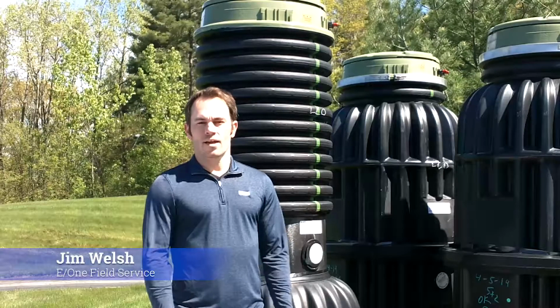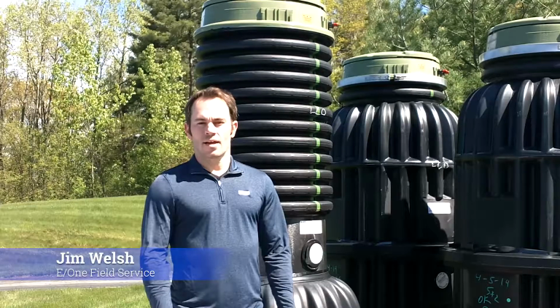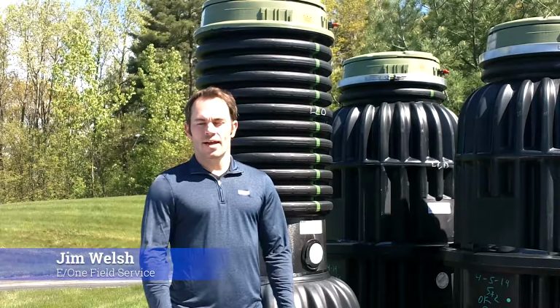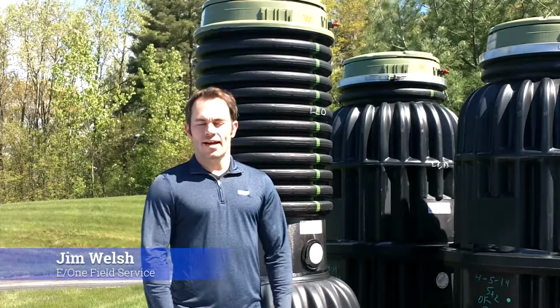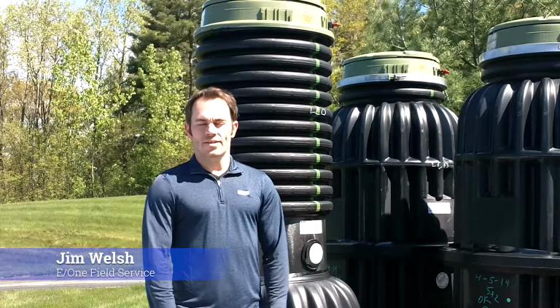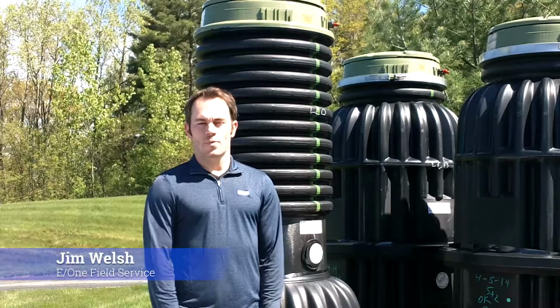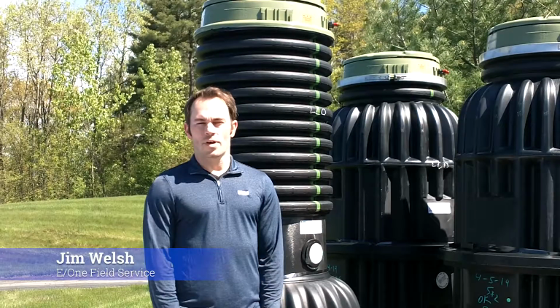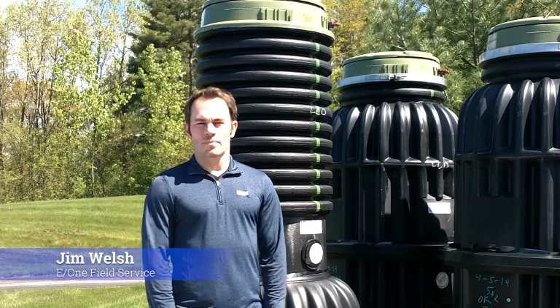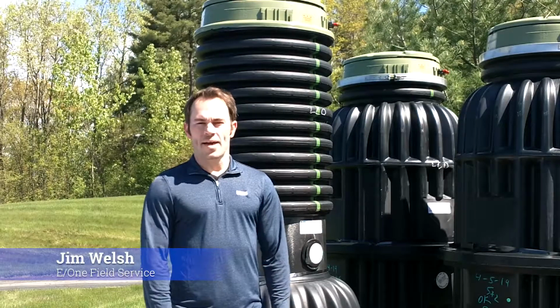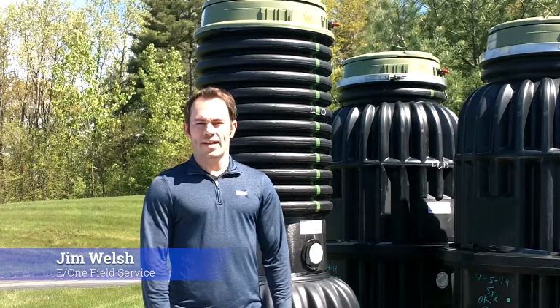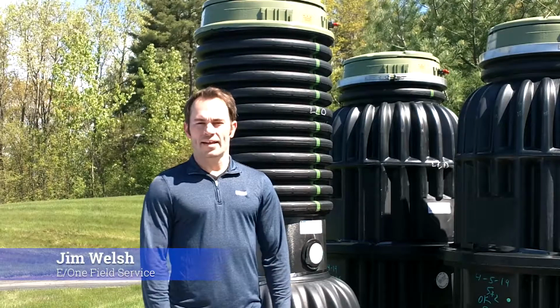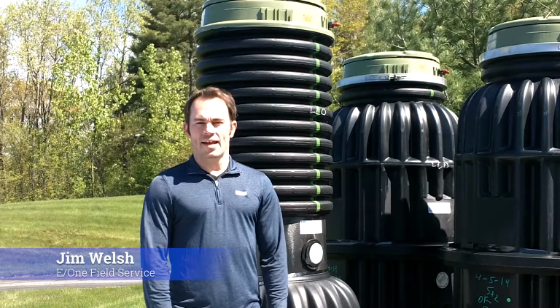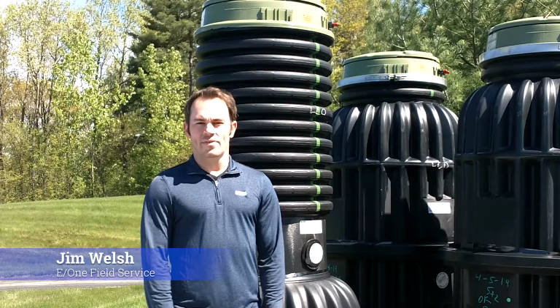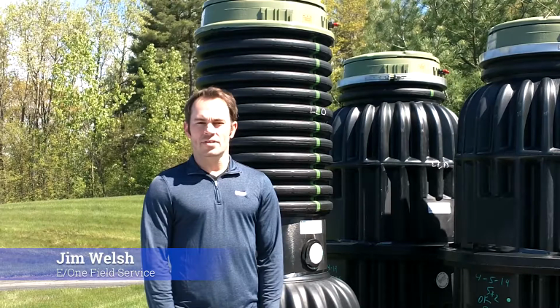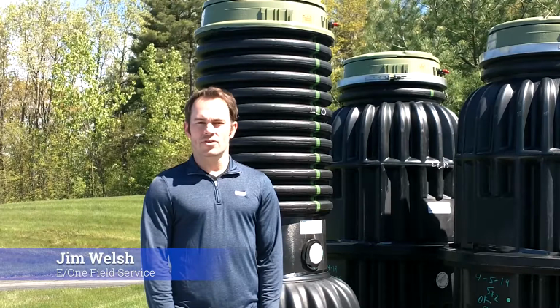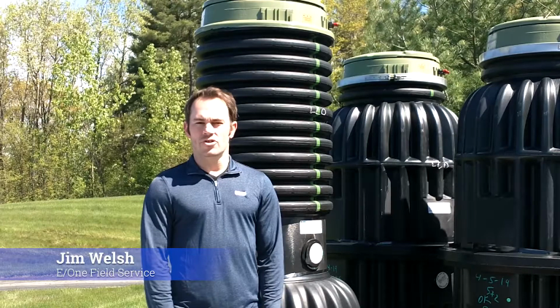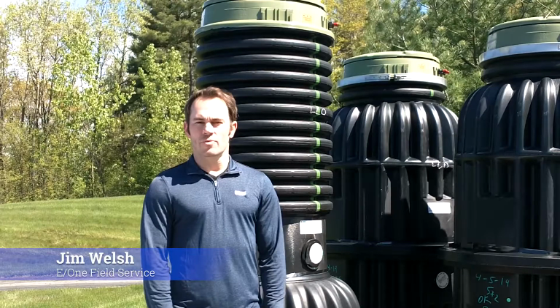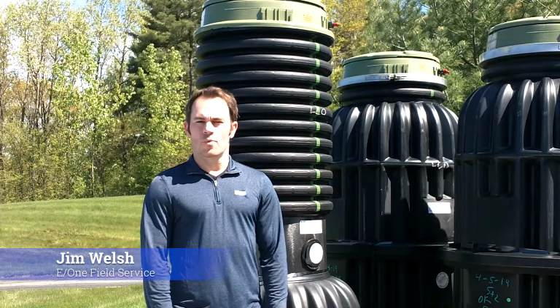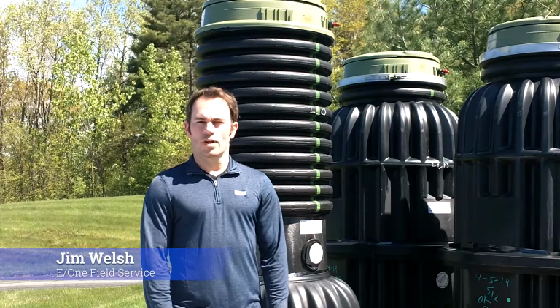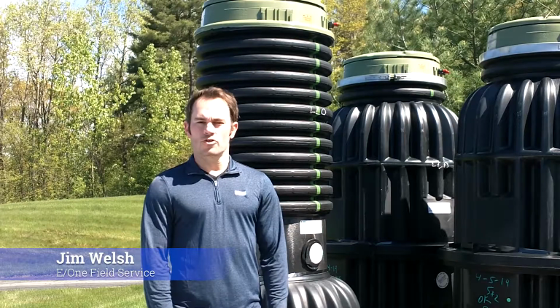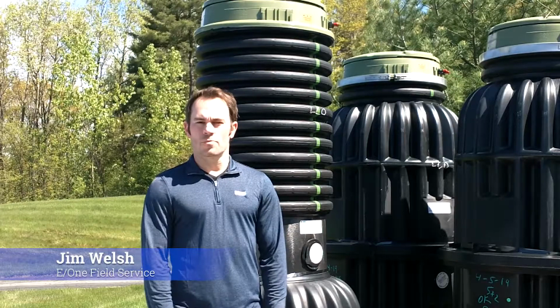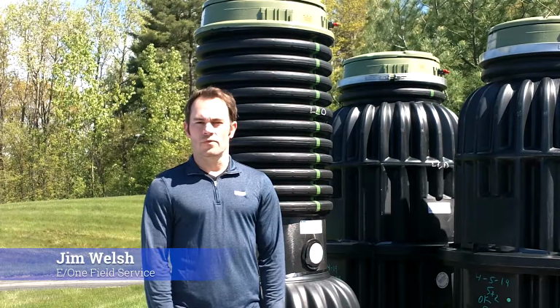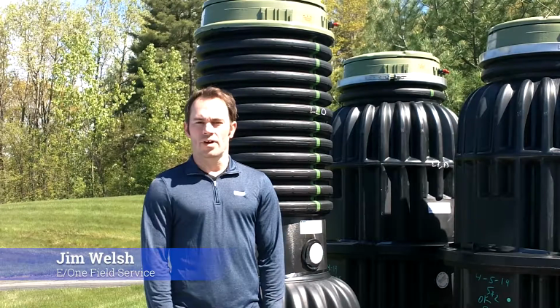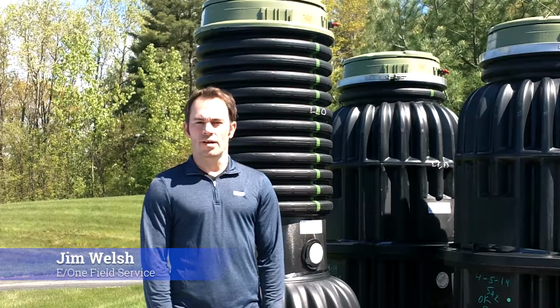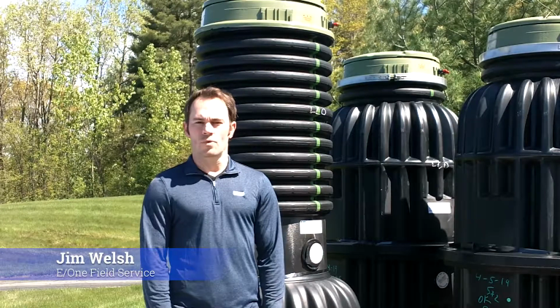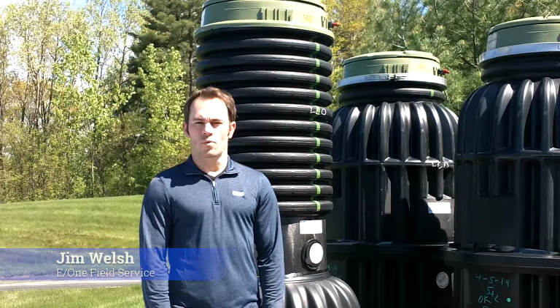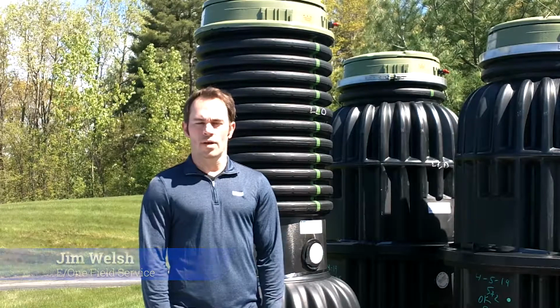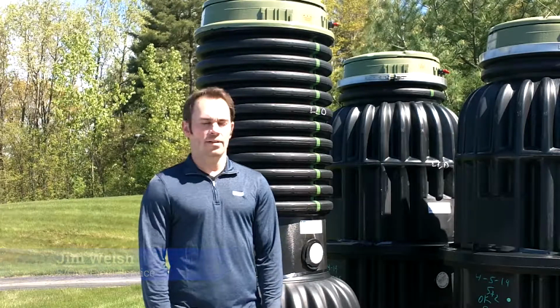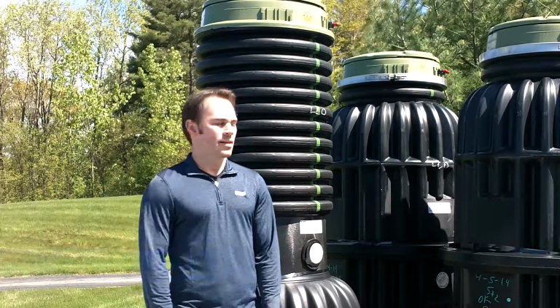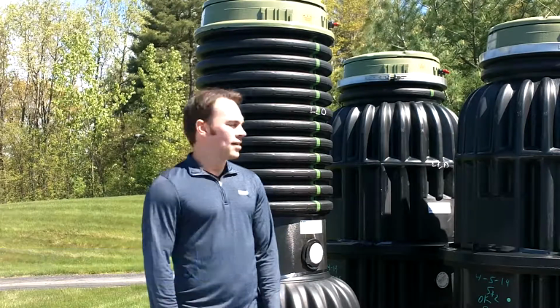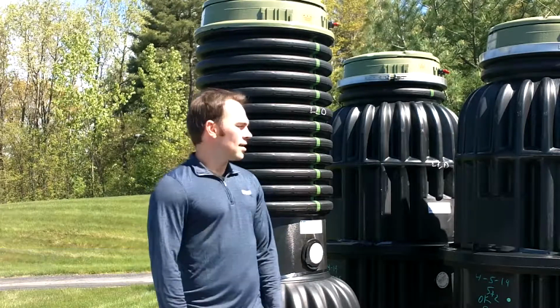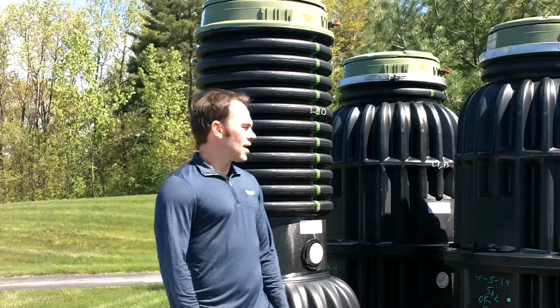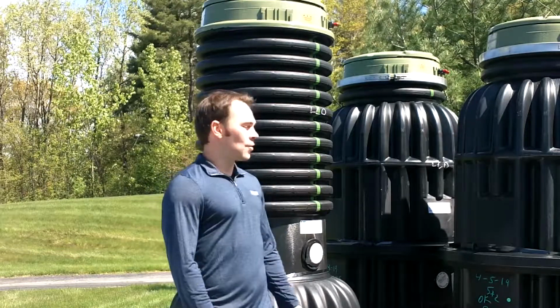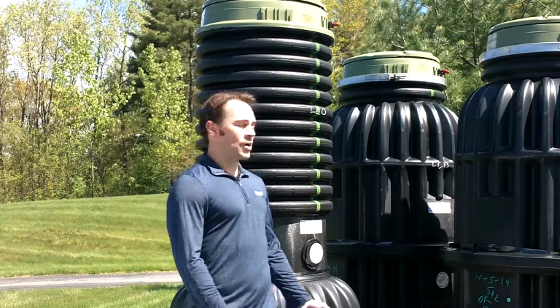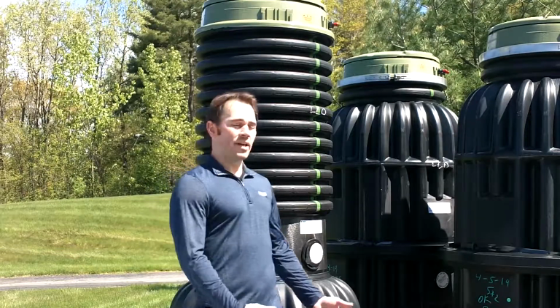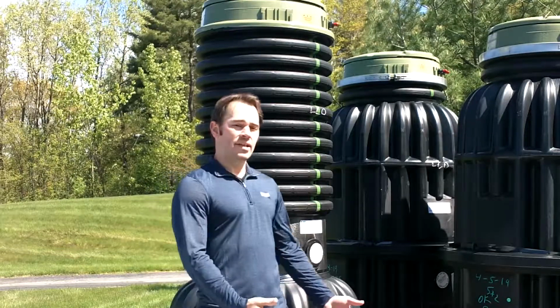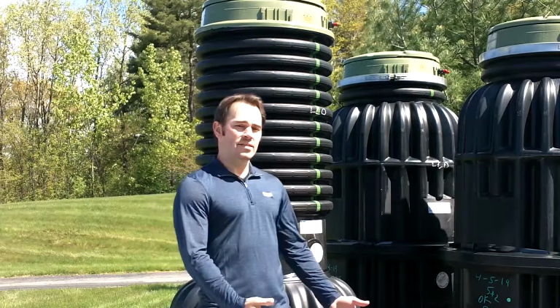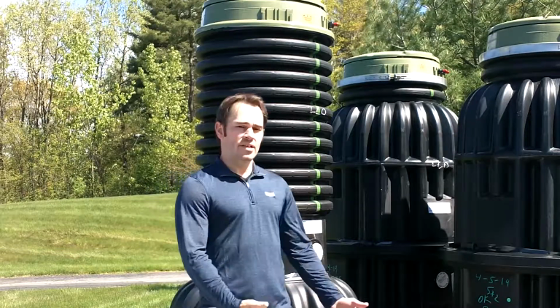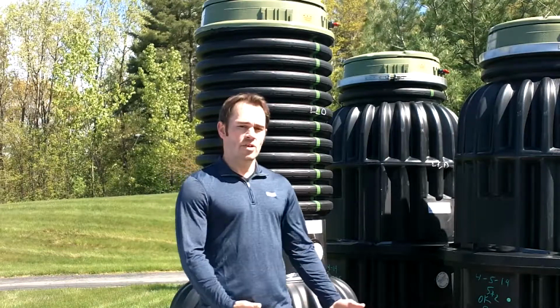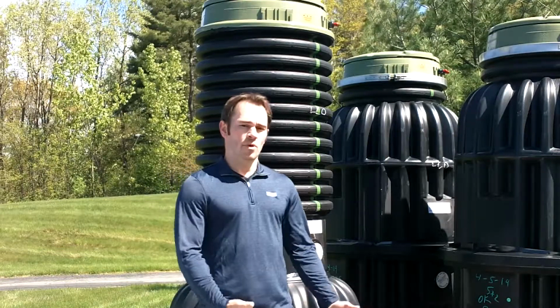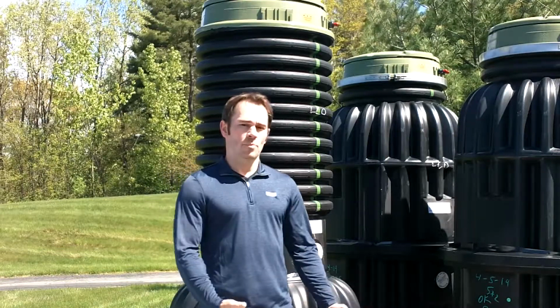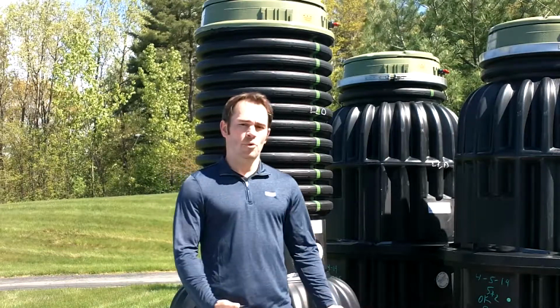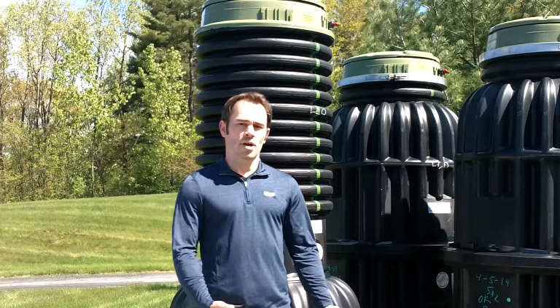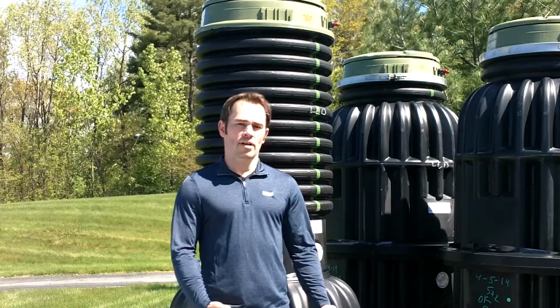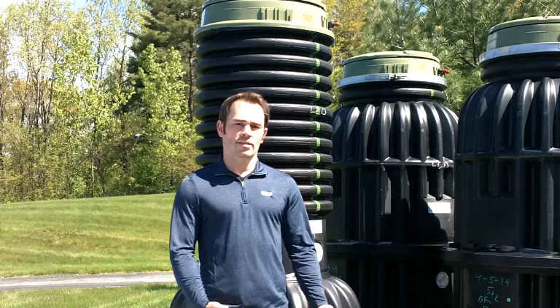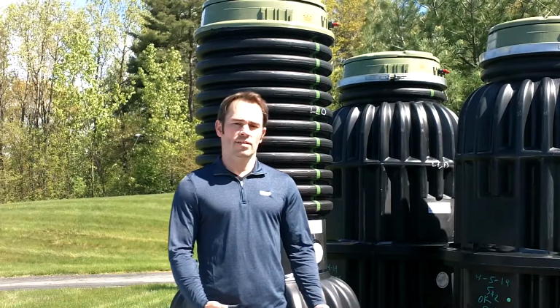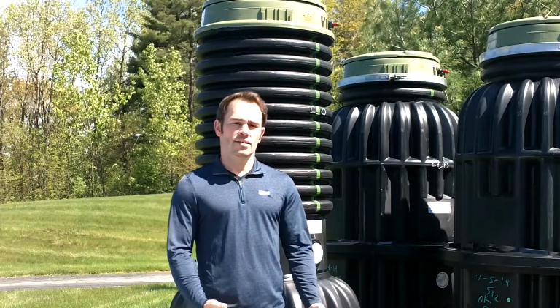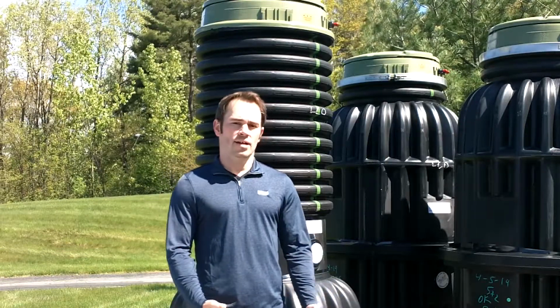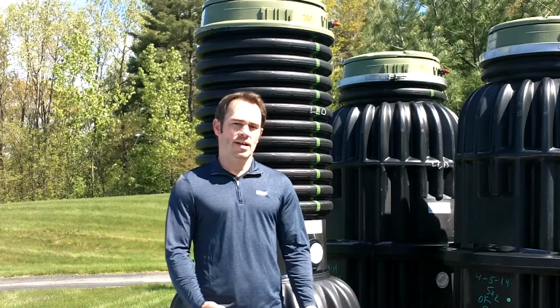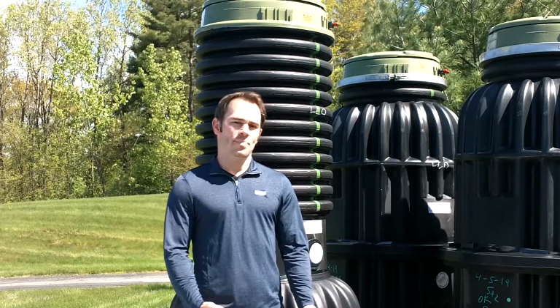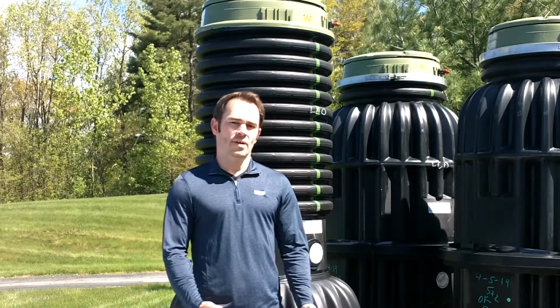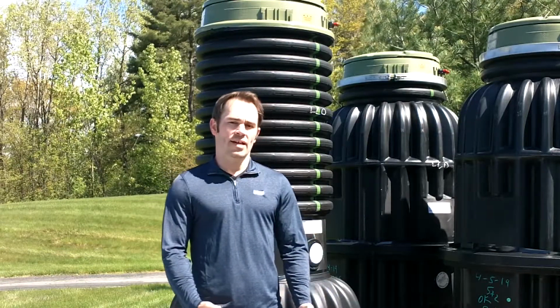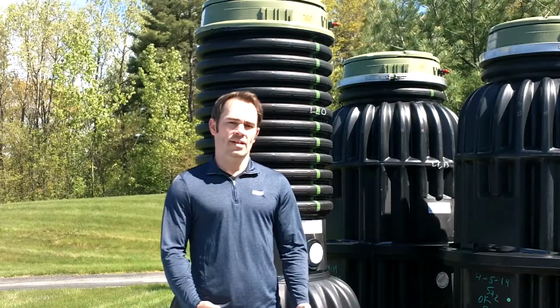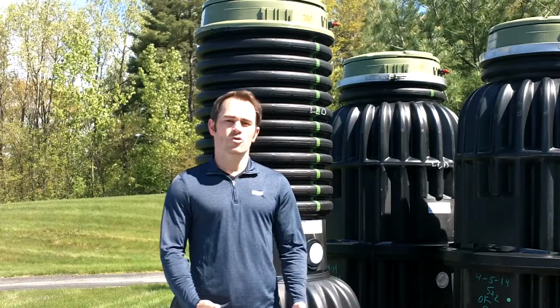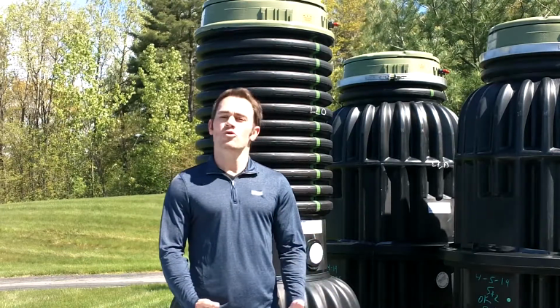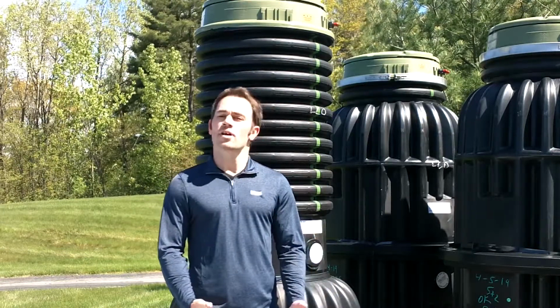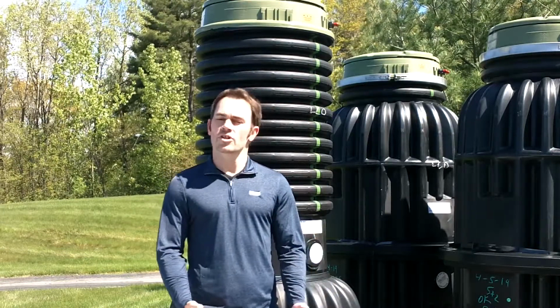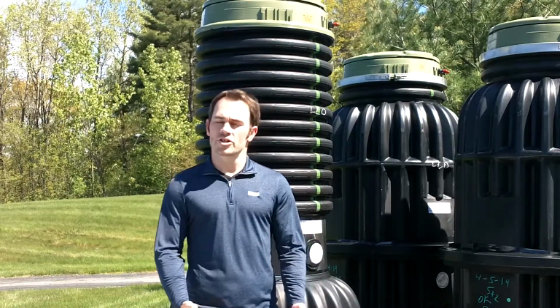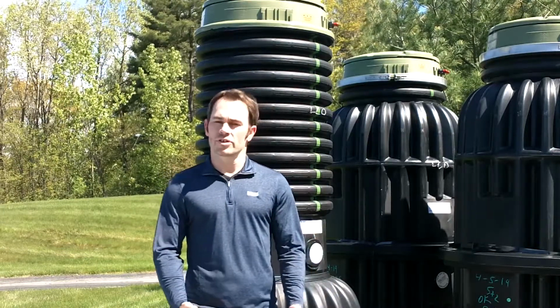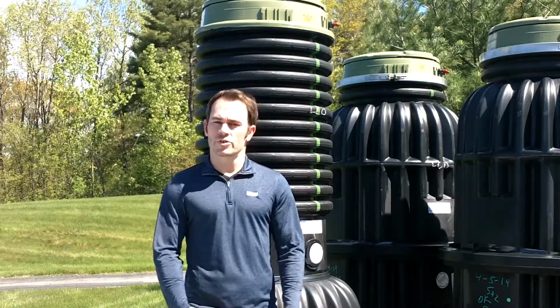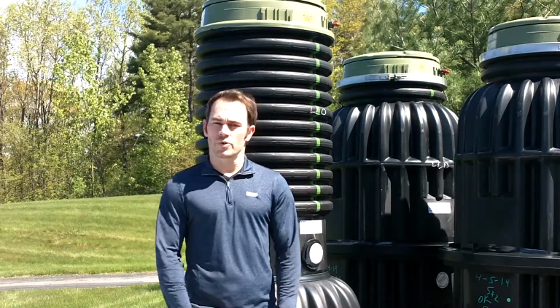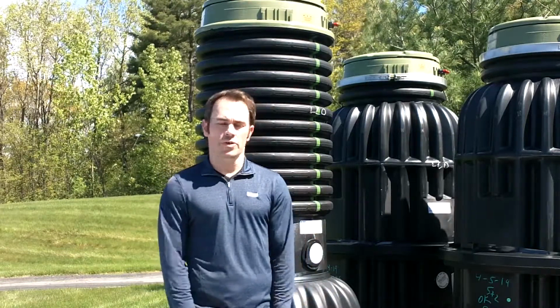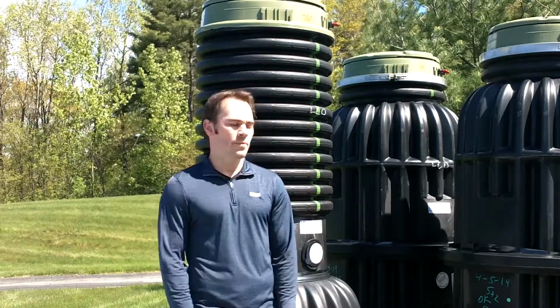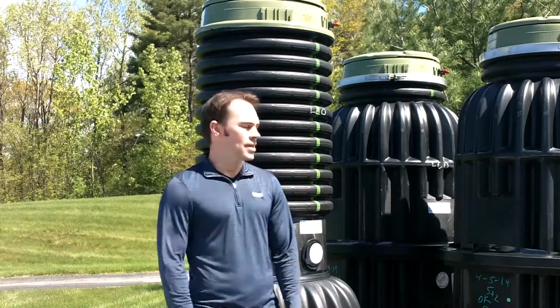Hey guys, welcome back again. This is Jim Welsh from EnvironmentOne. We're going to continue our product type introduction to you.